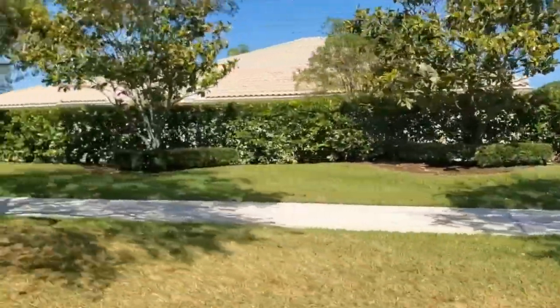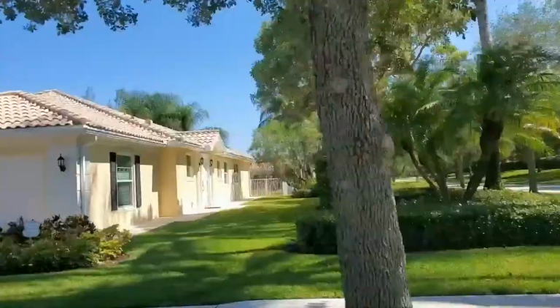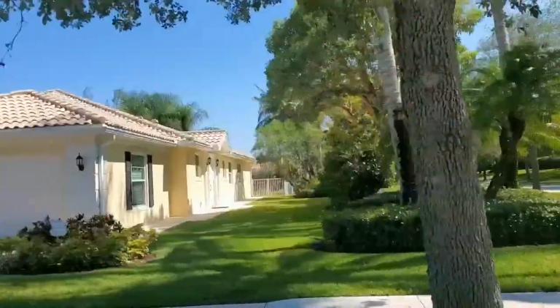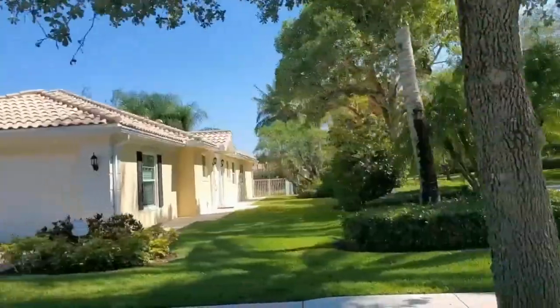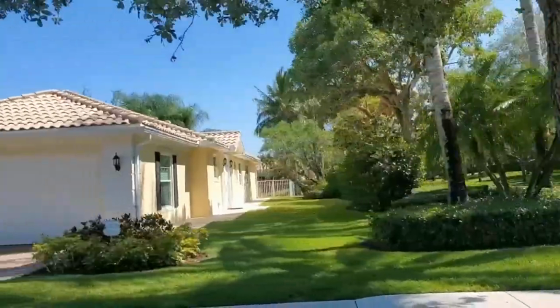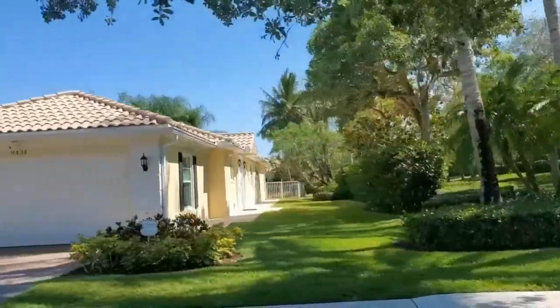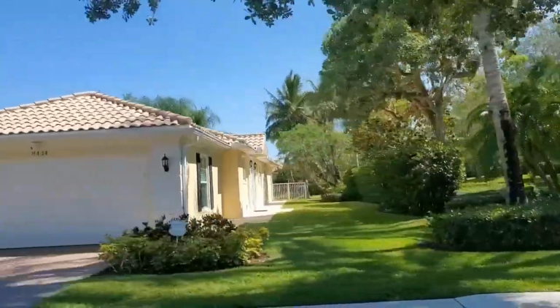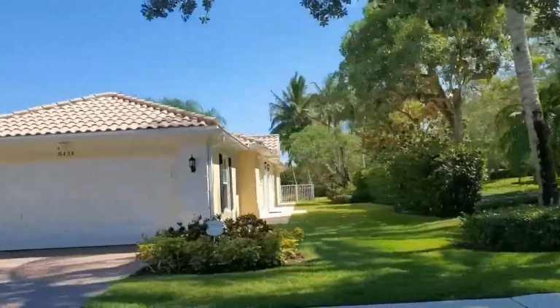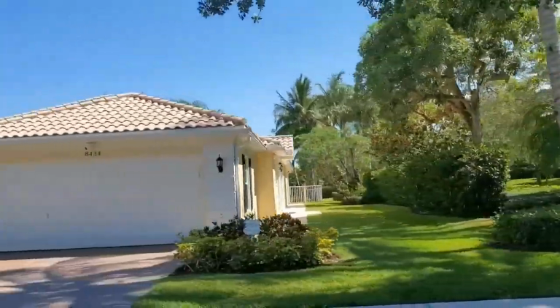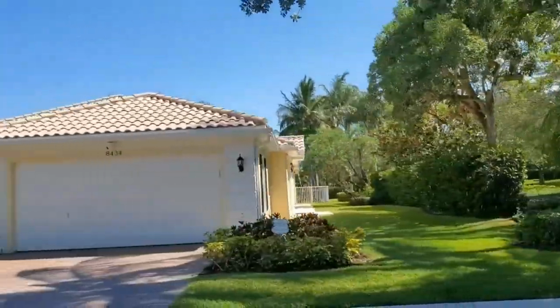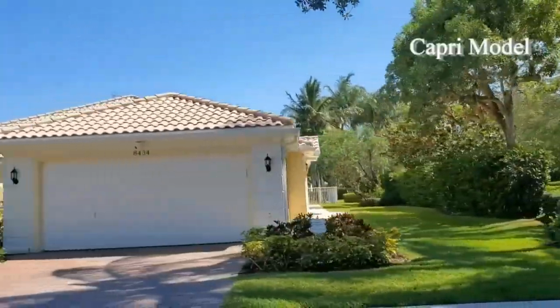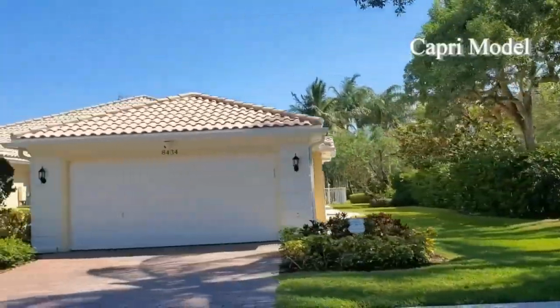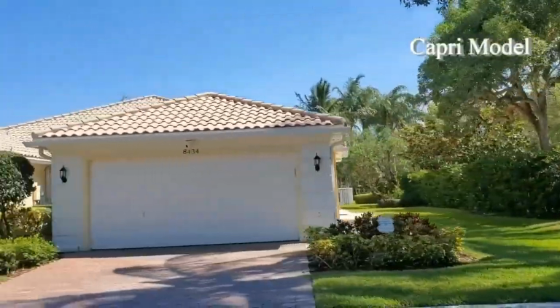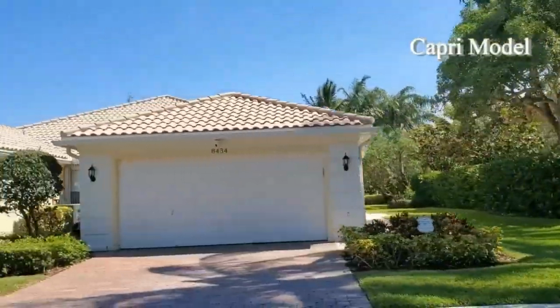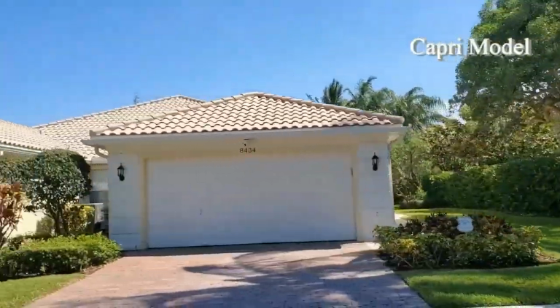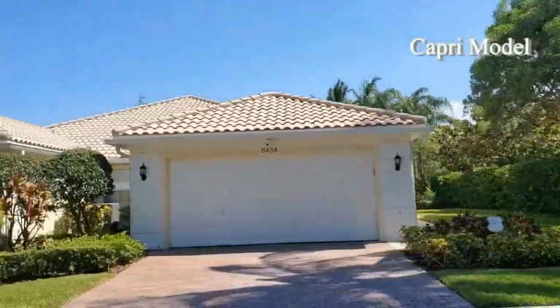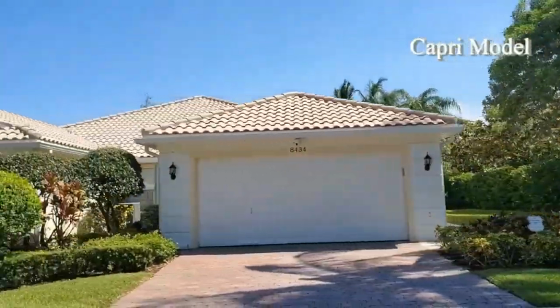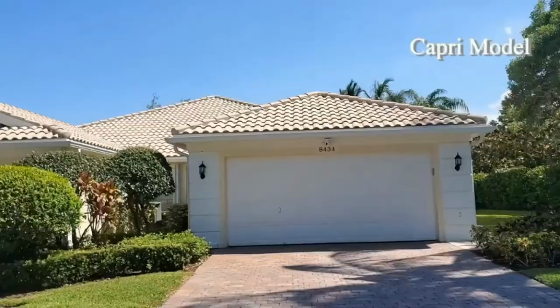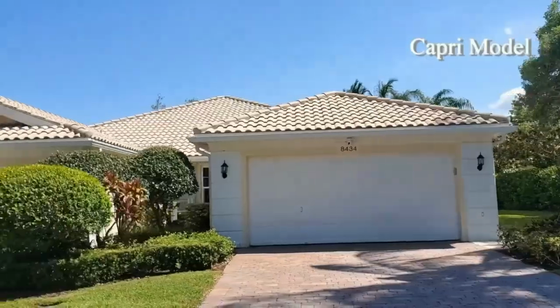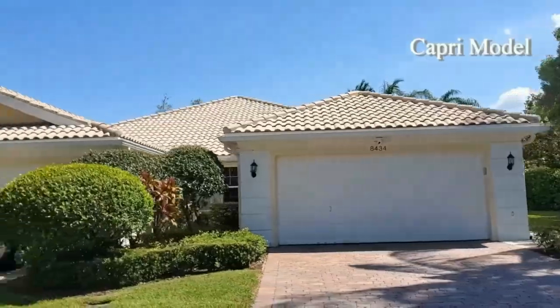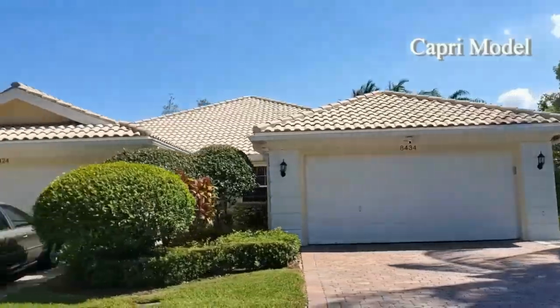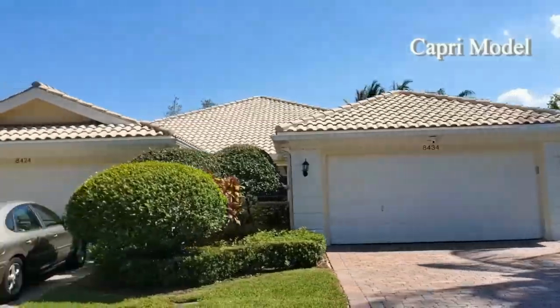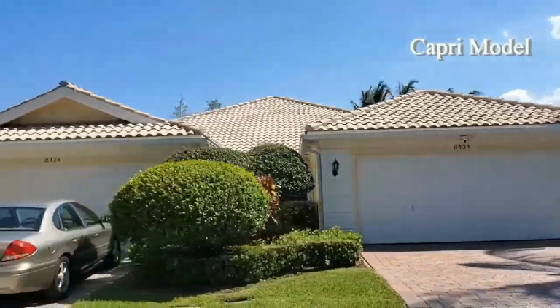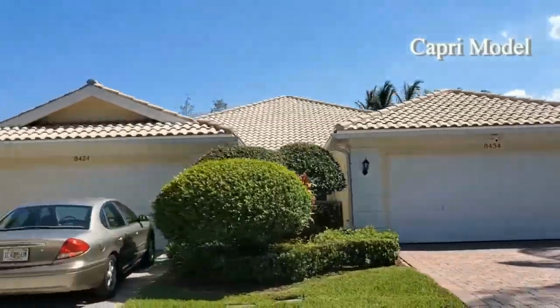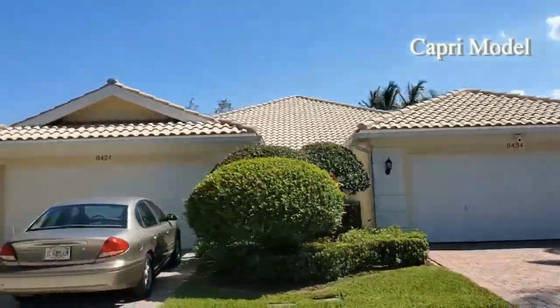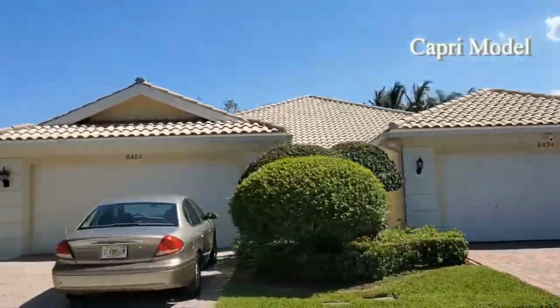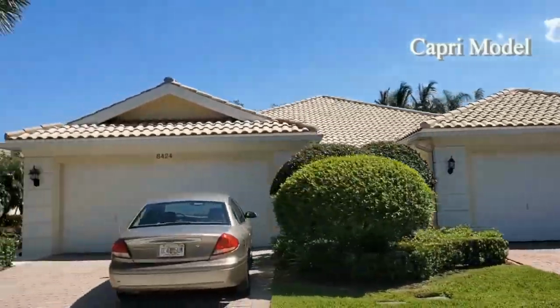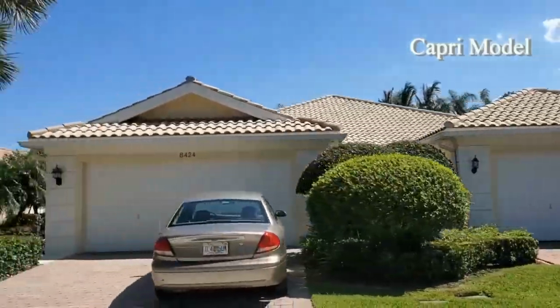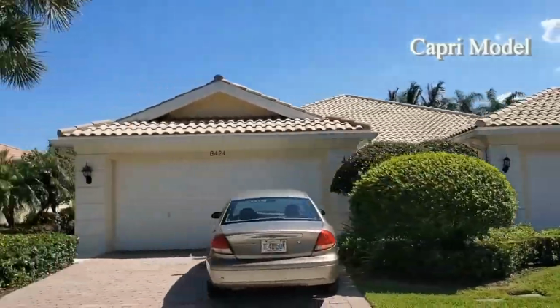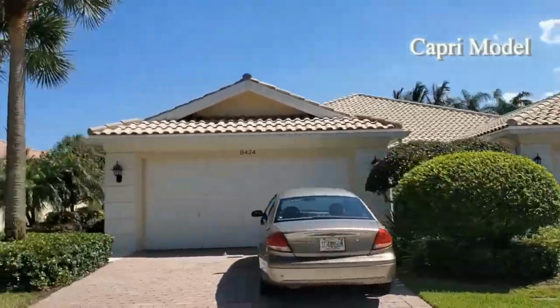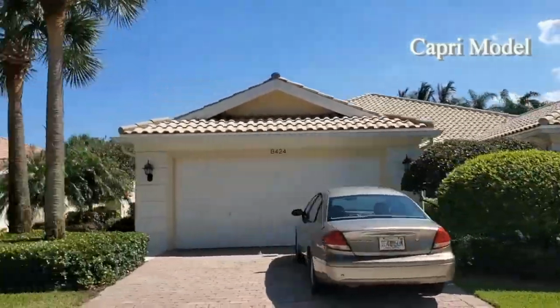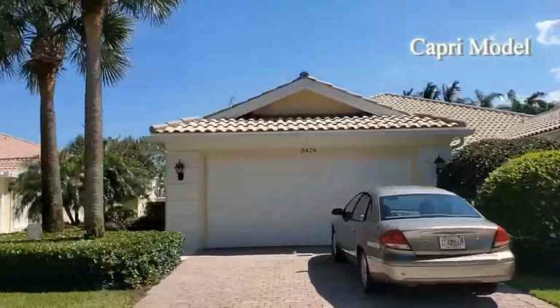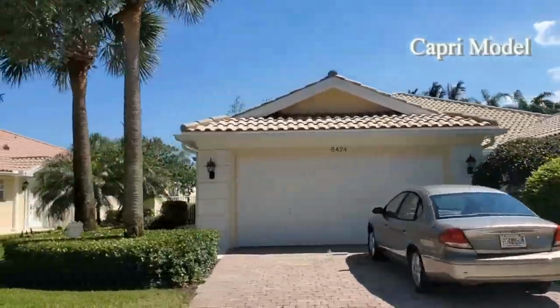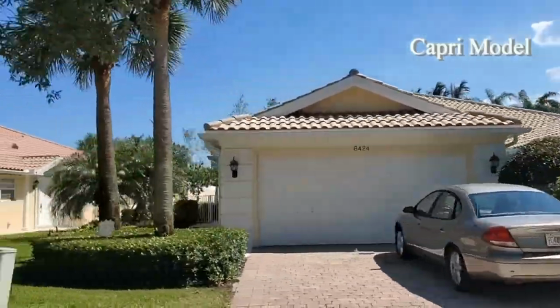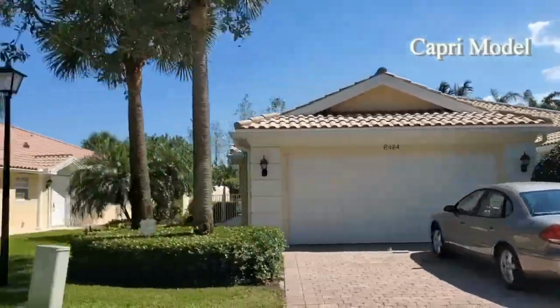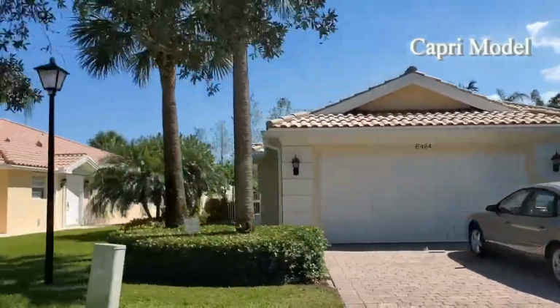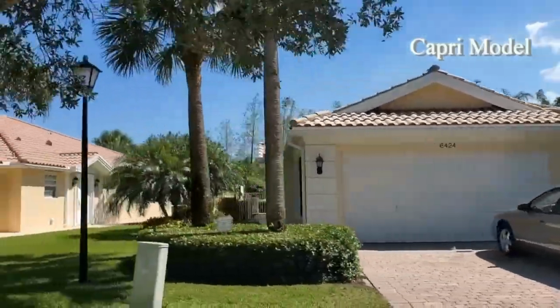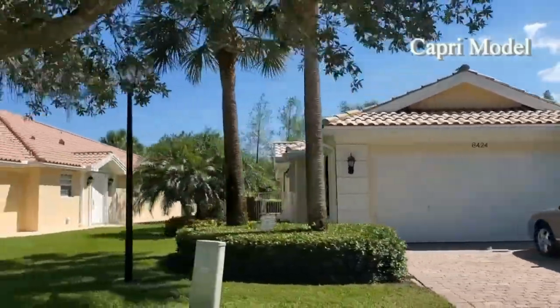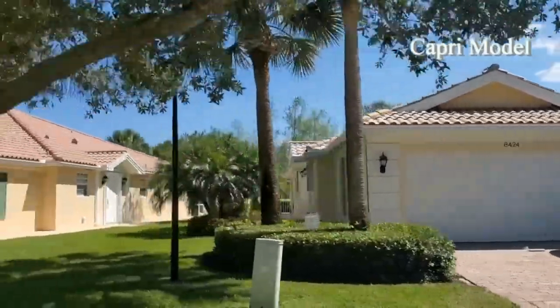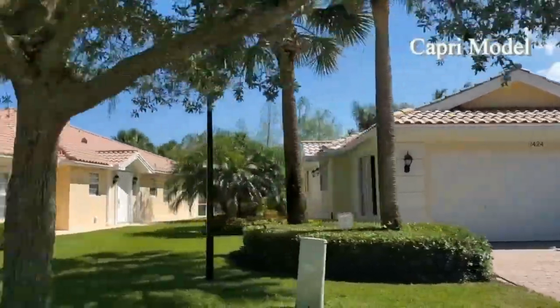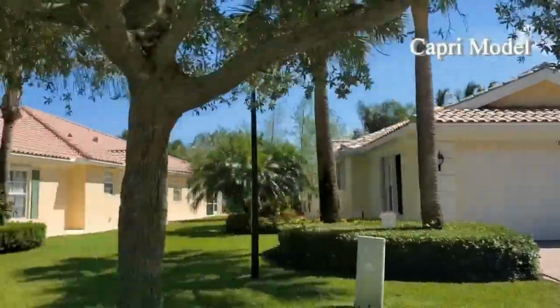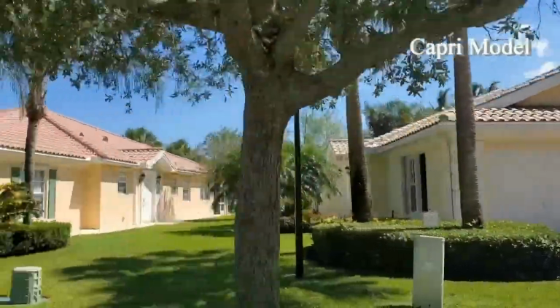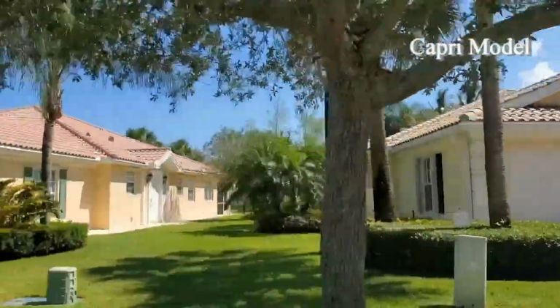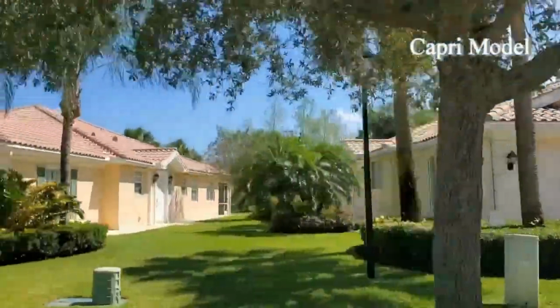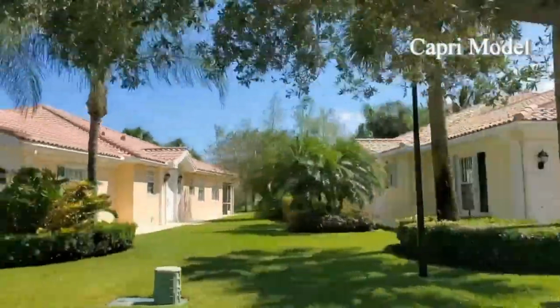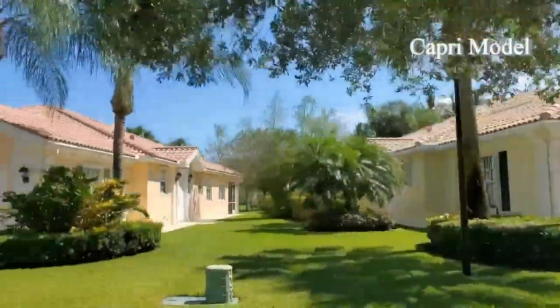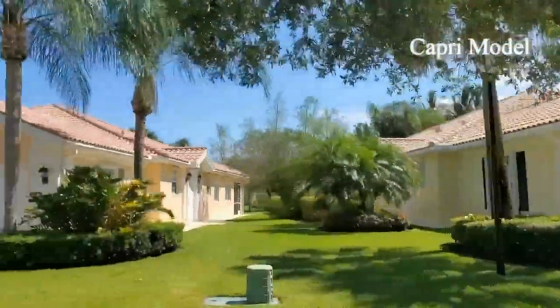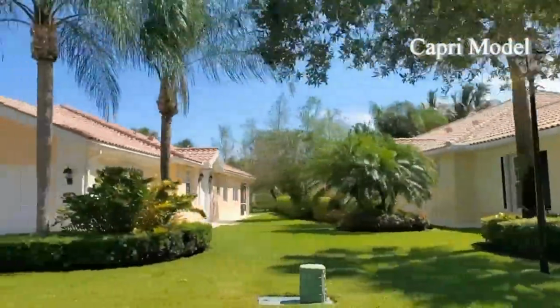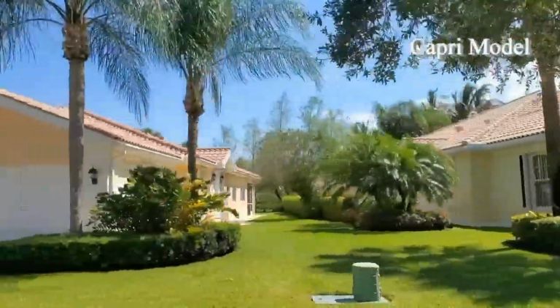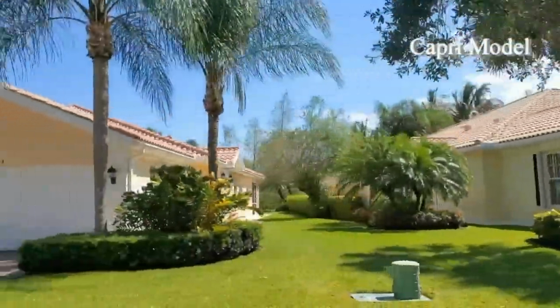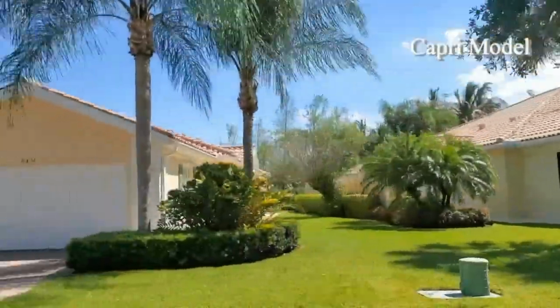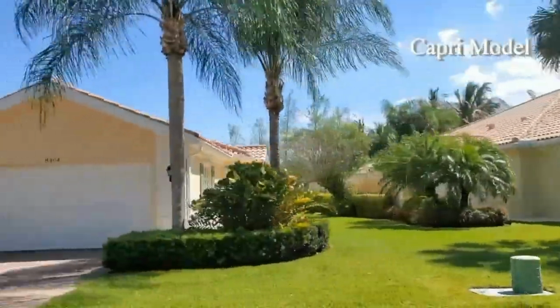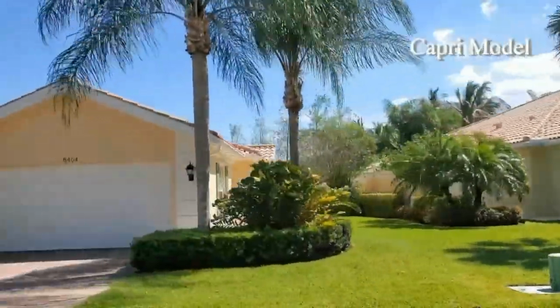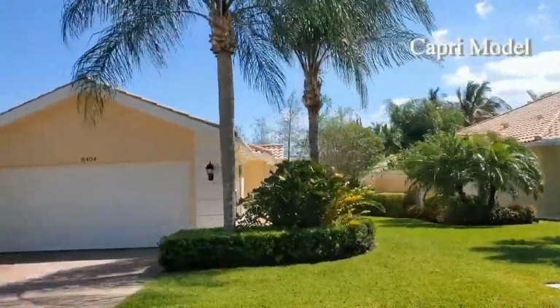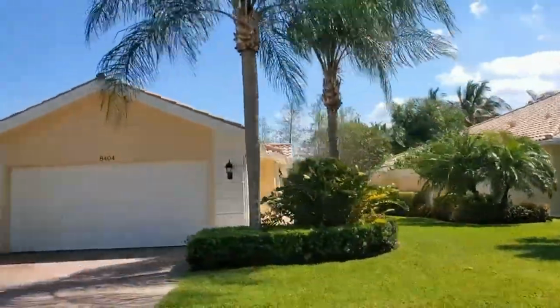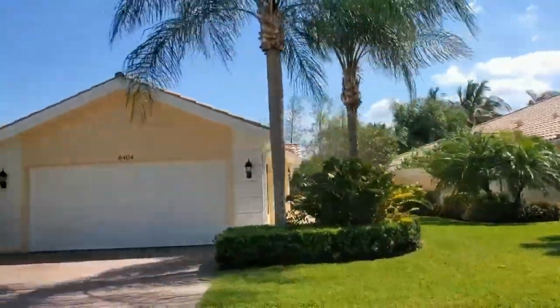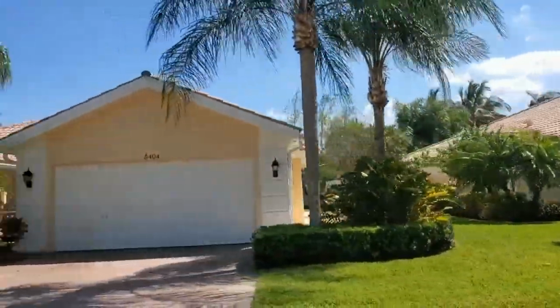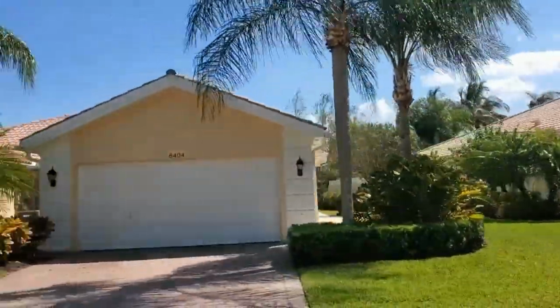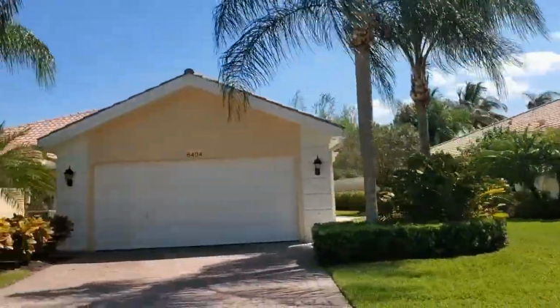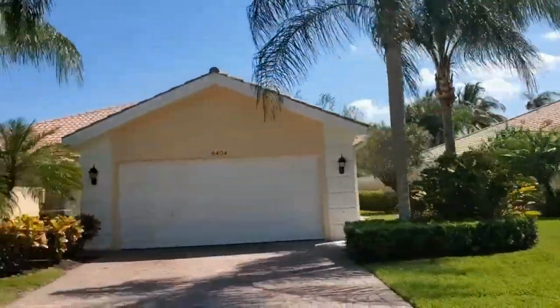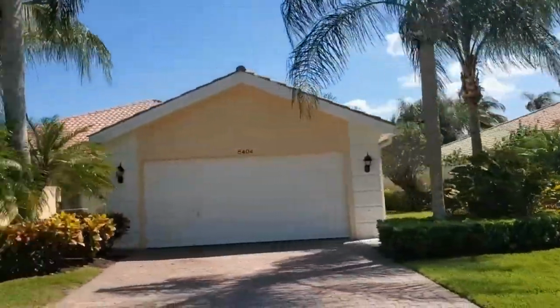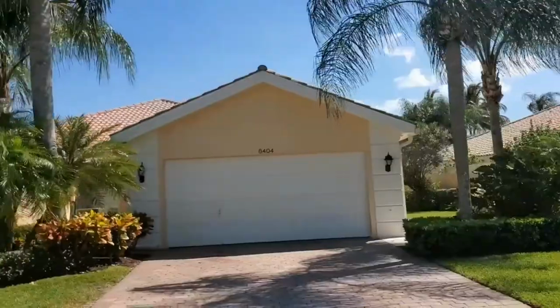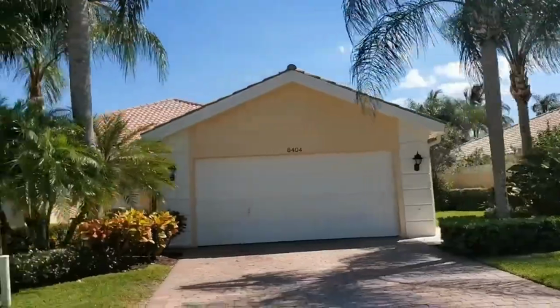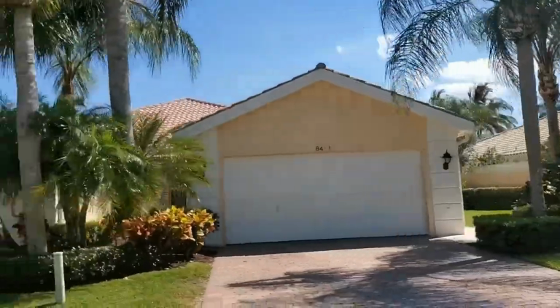We're going to start off with the Capri model. This is going to be an attached villa. It's two bedrooms, two bath with 1,526 square feet.